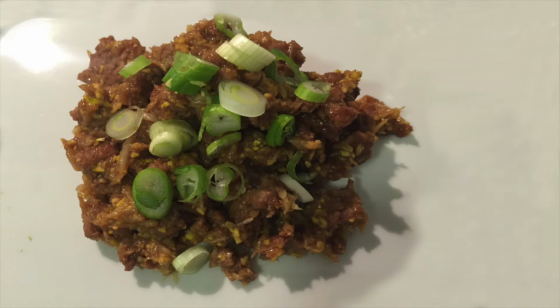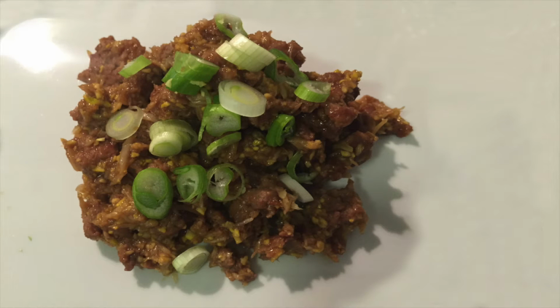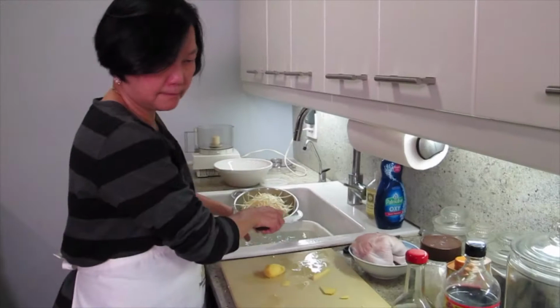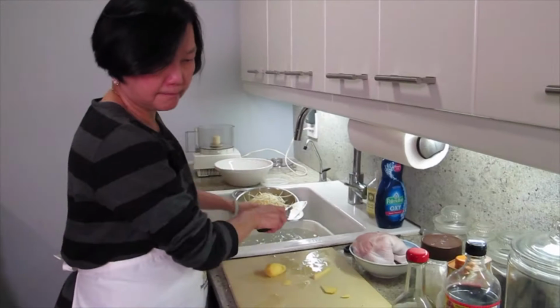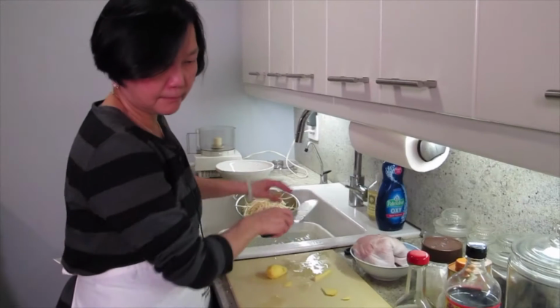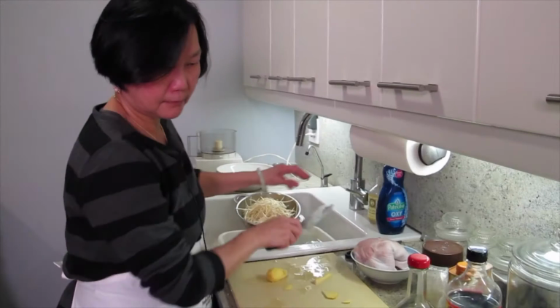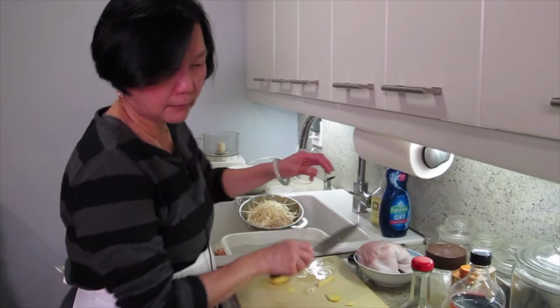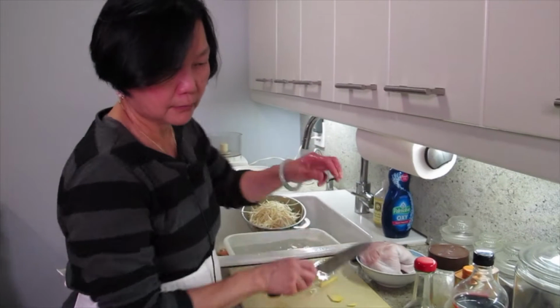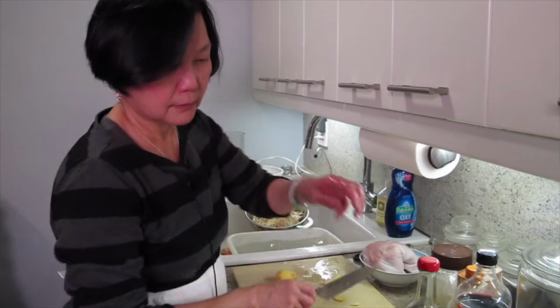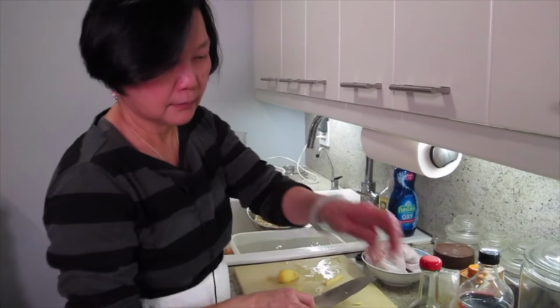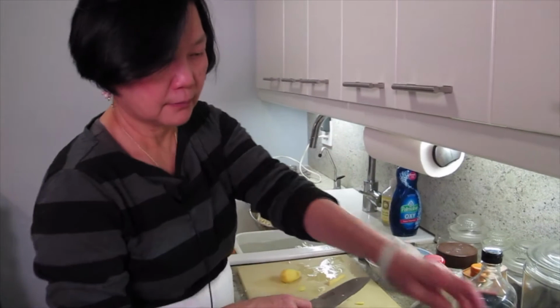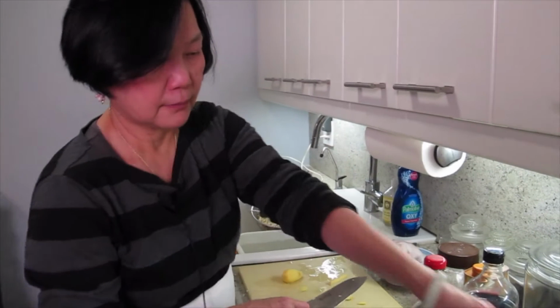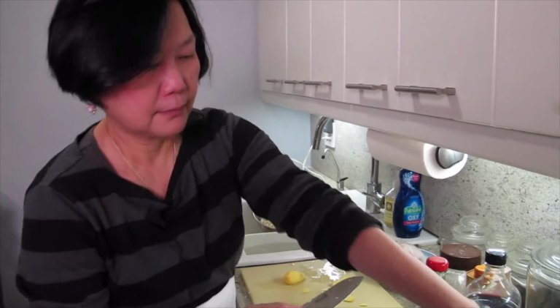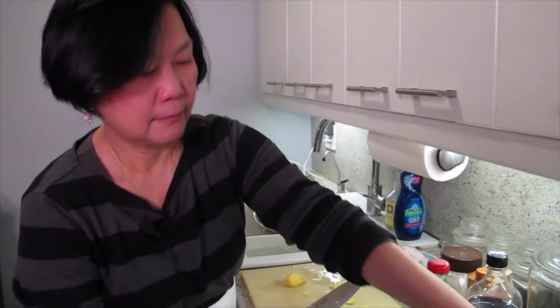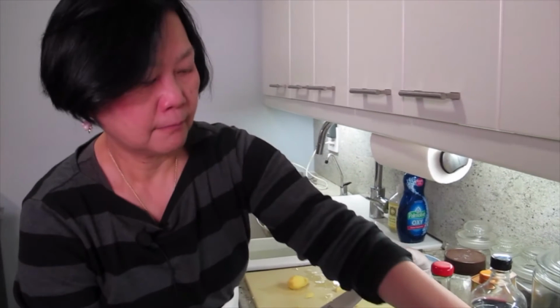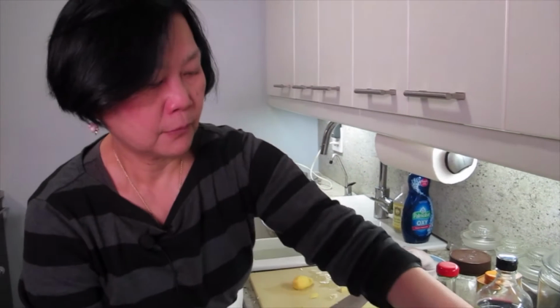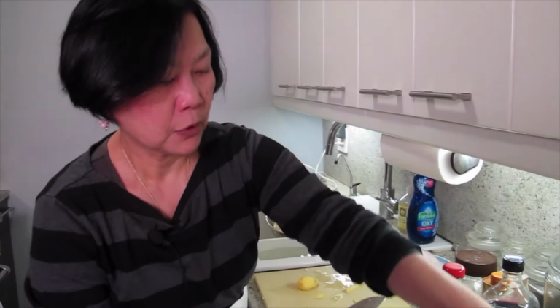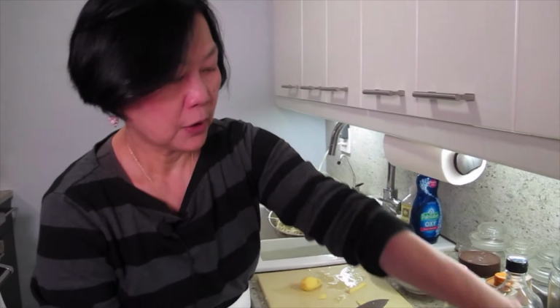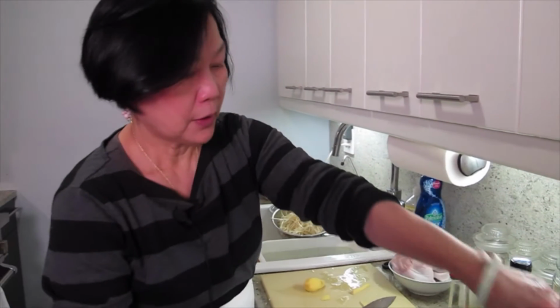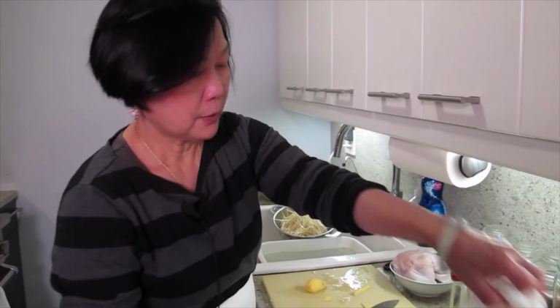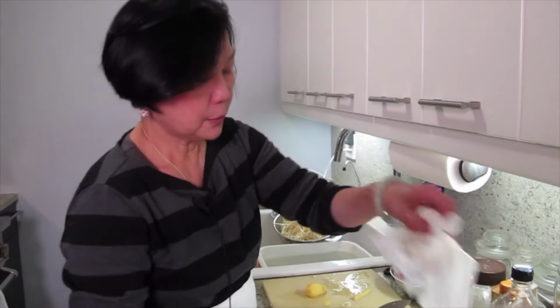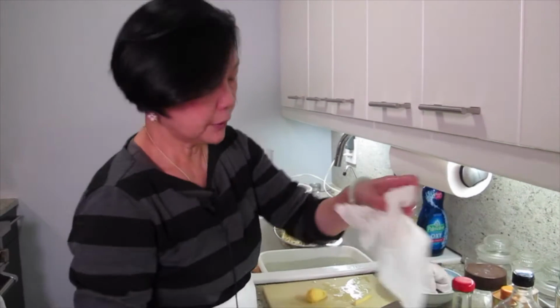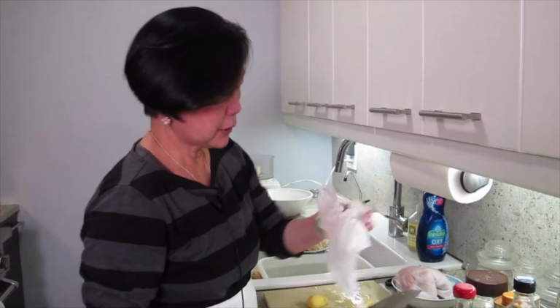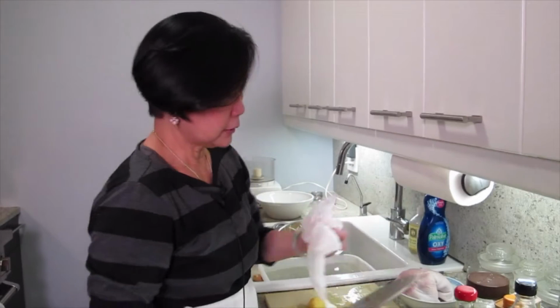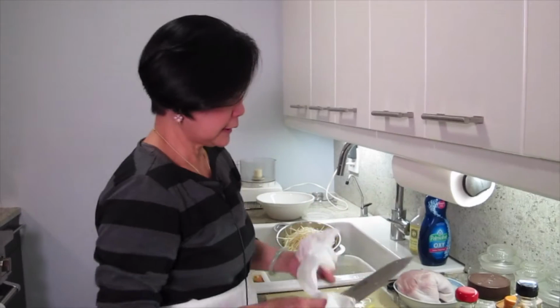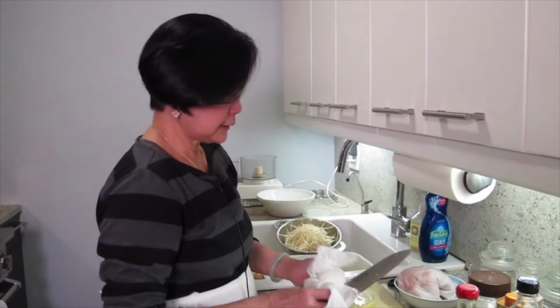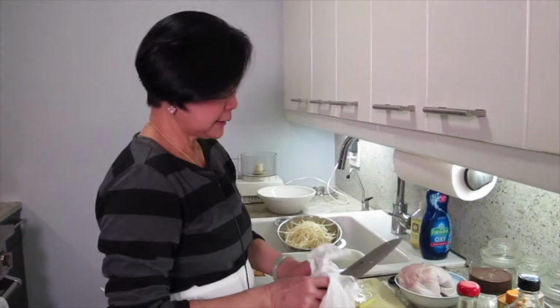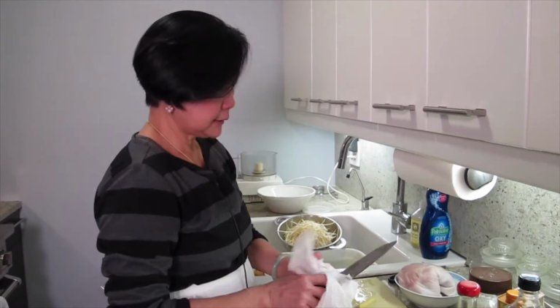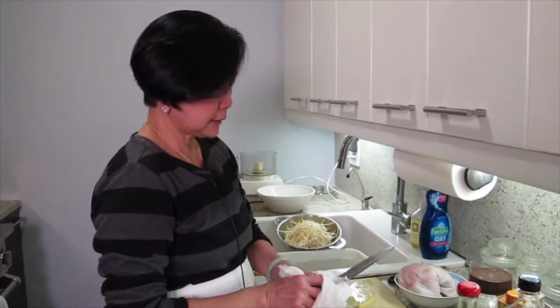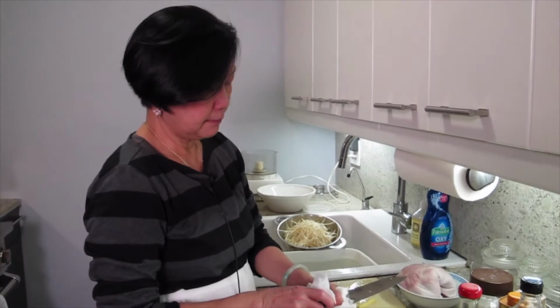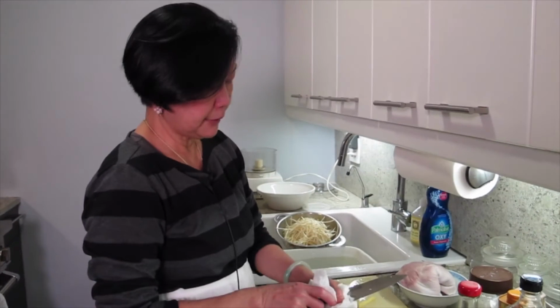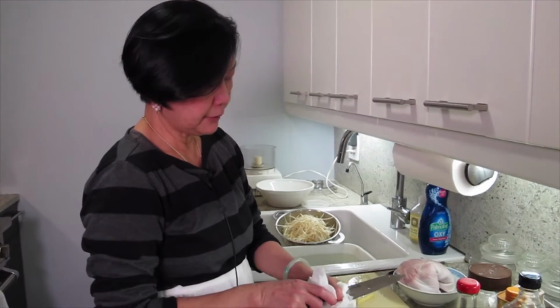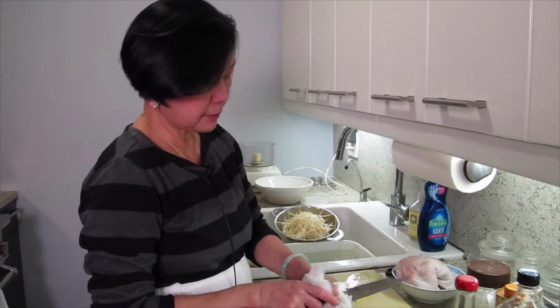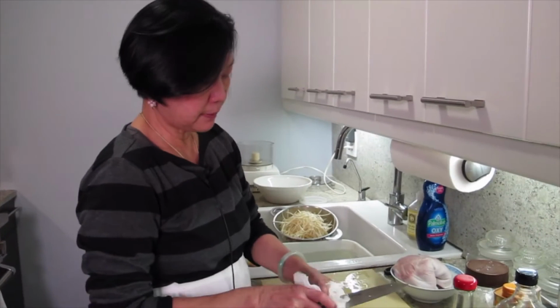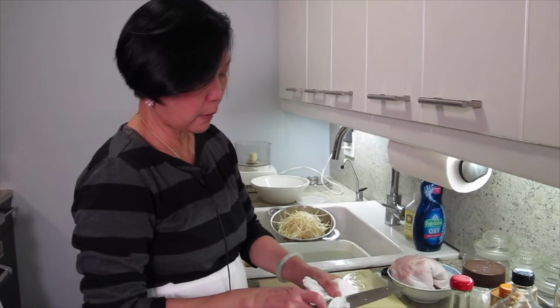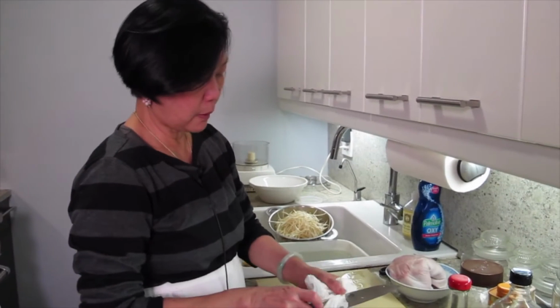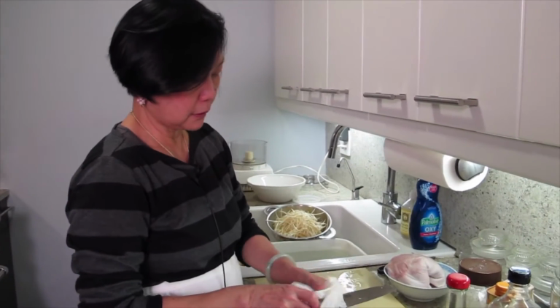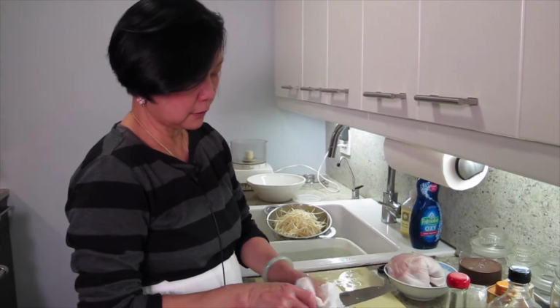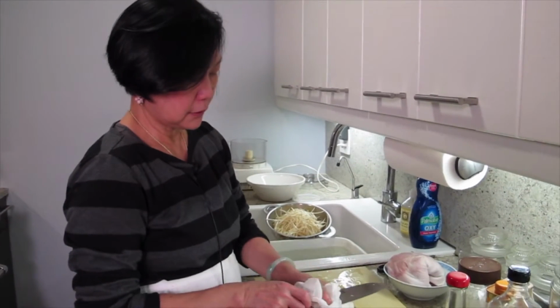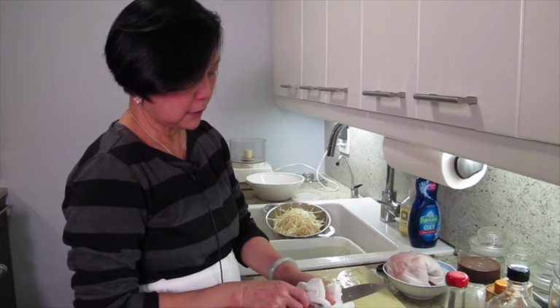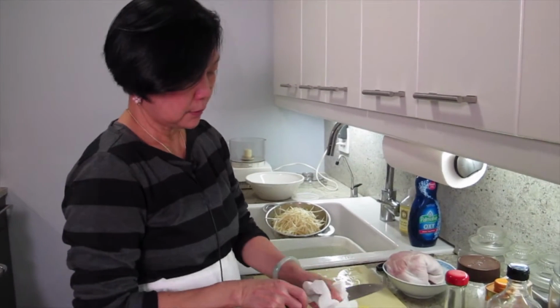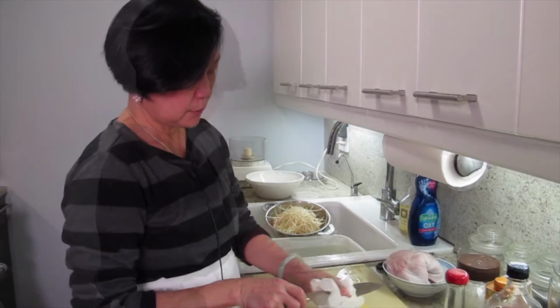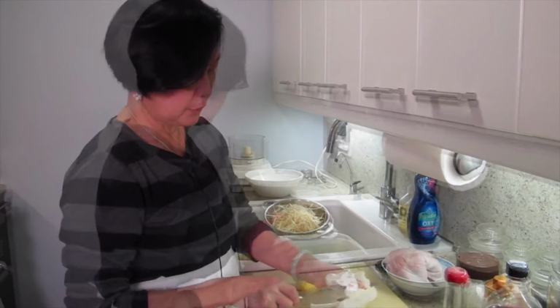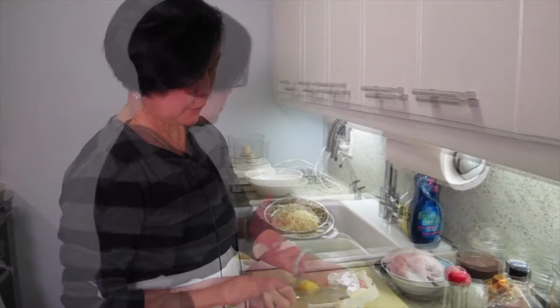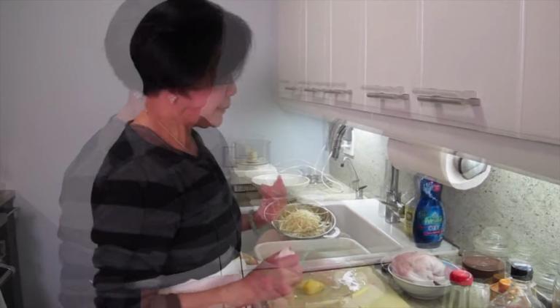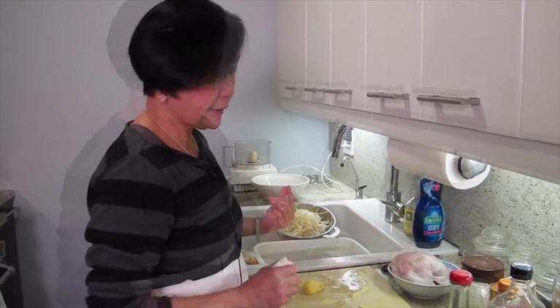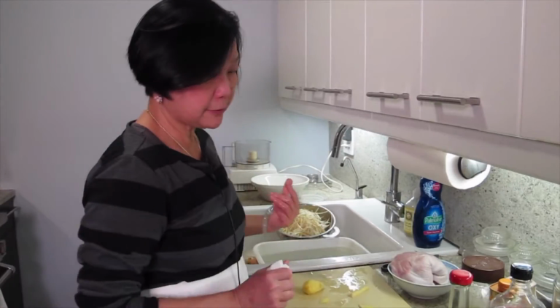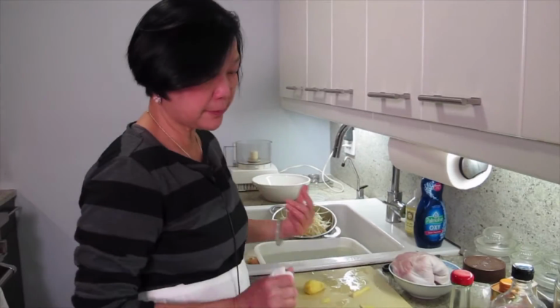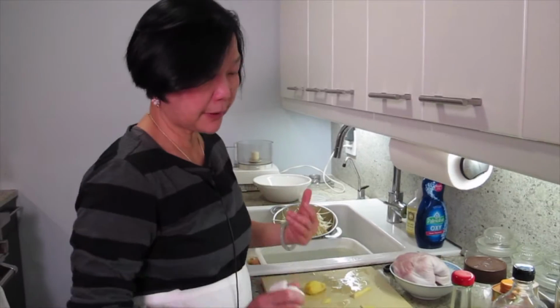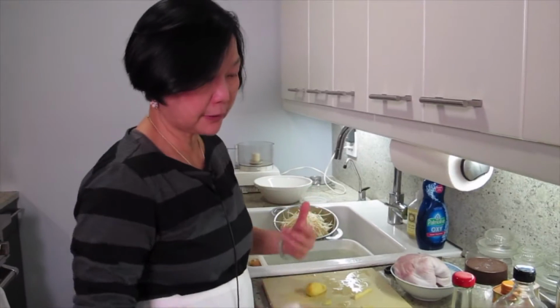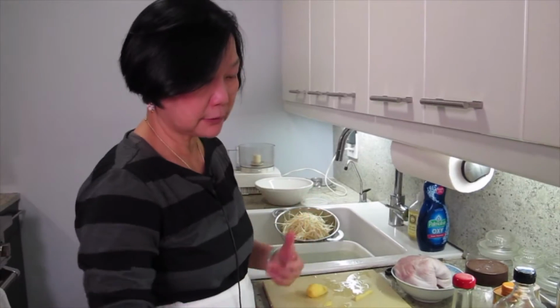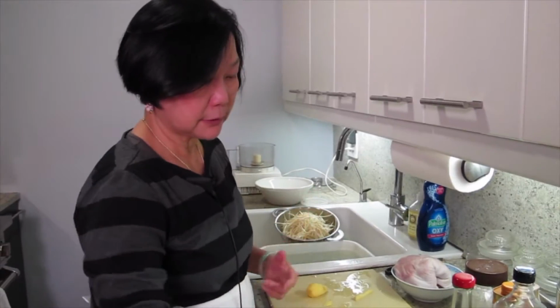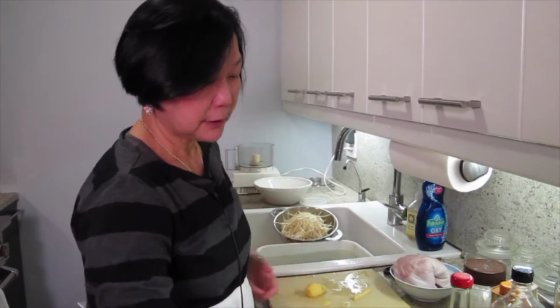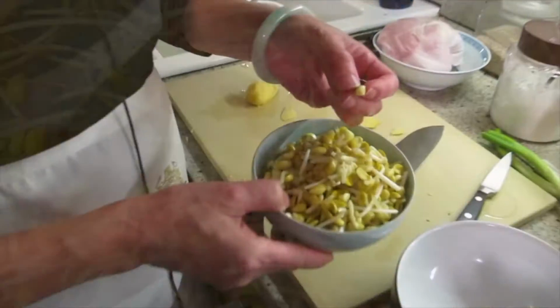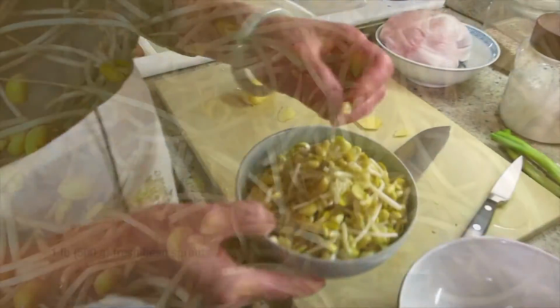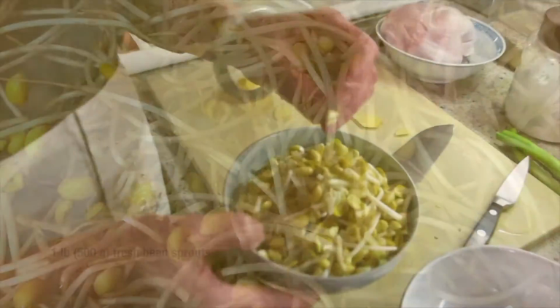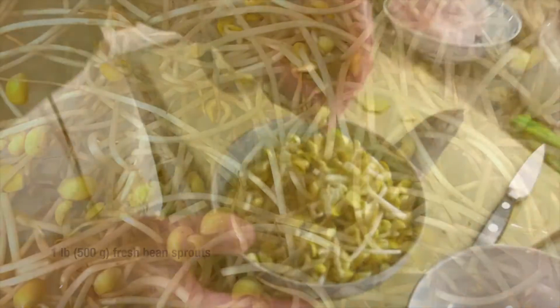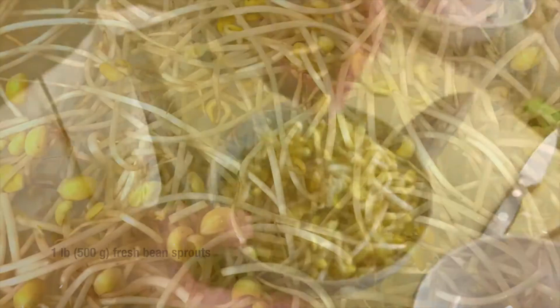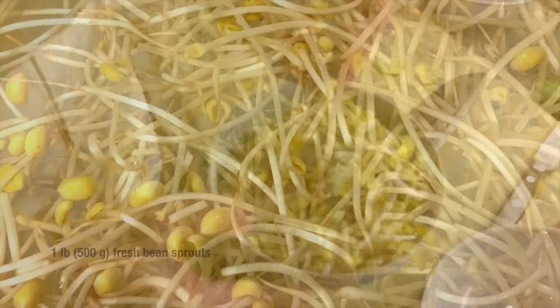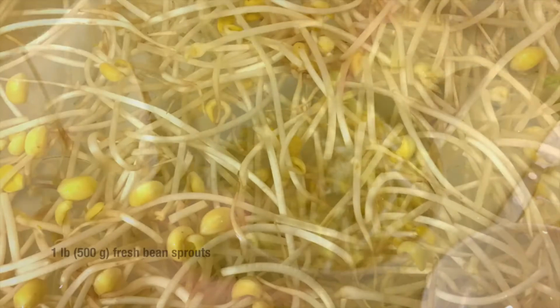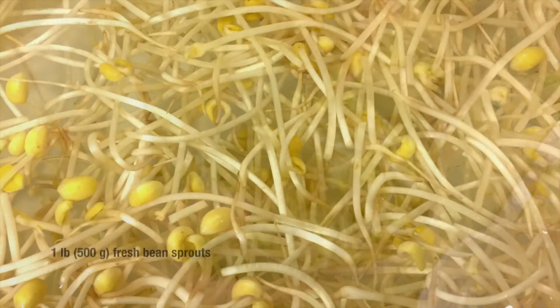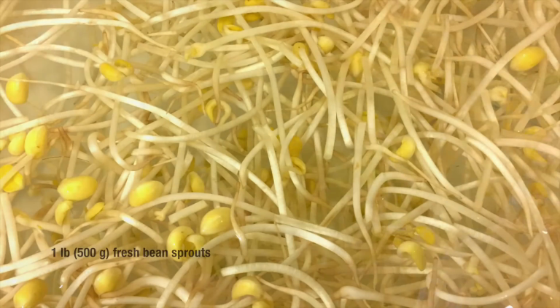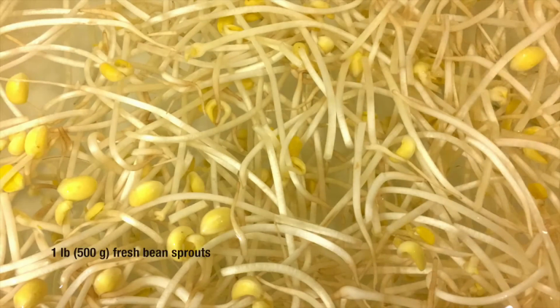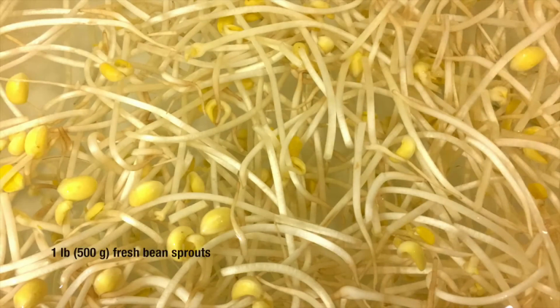What are we cooking today, Joyce? We're cooking minced pork with bean sprout. It's a soy bean sprout.